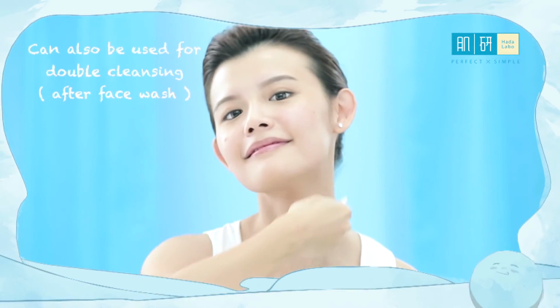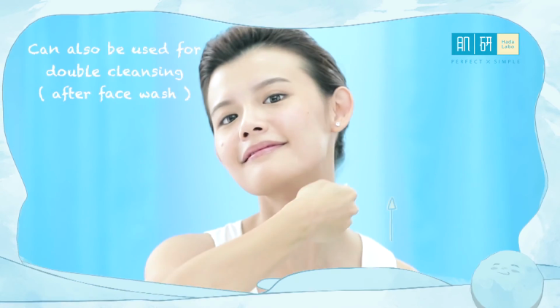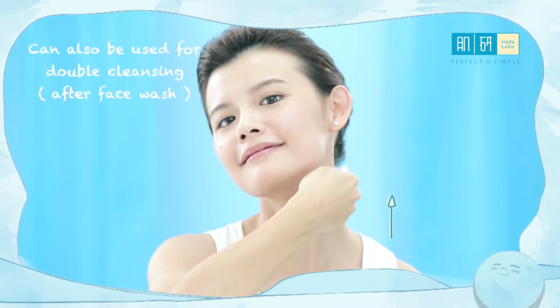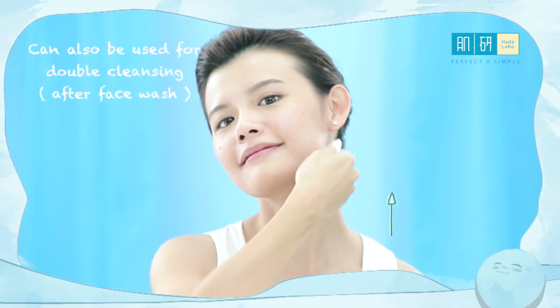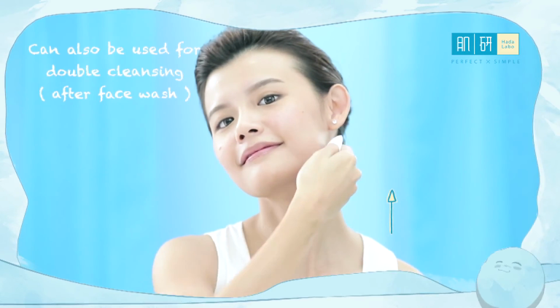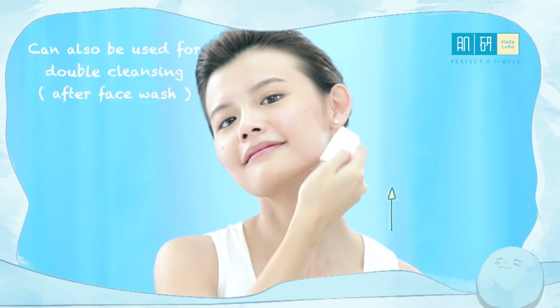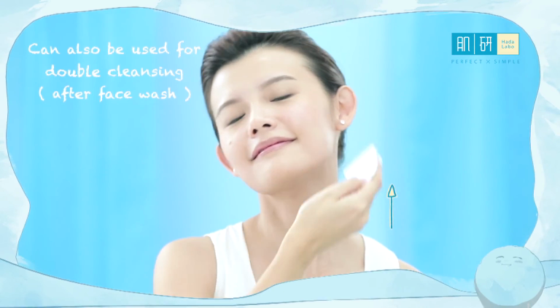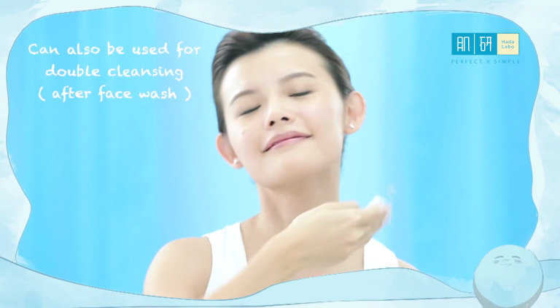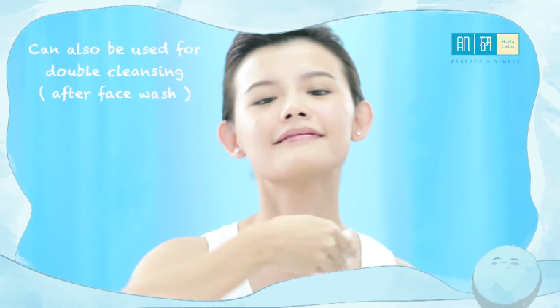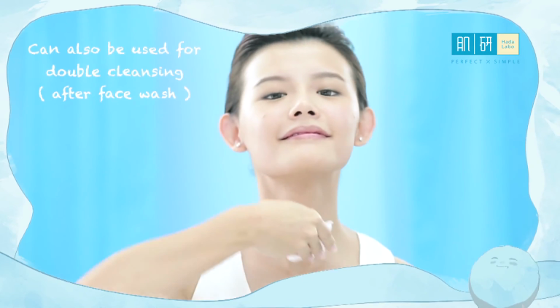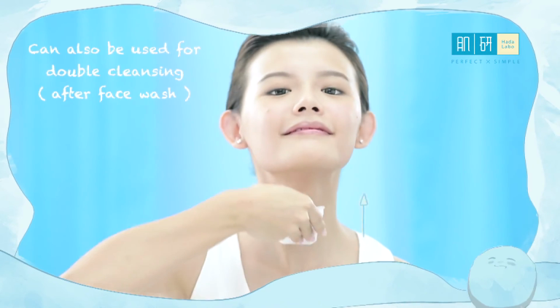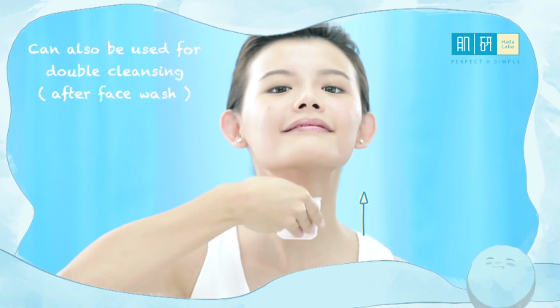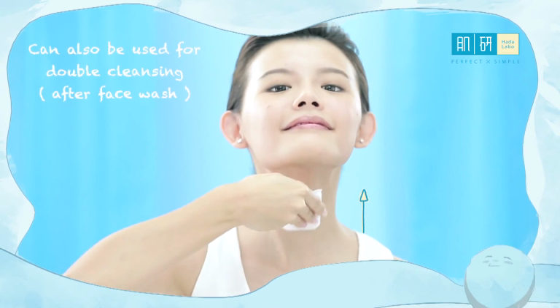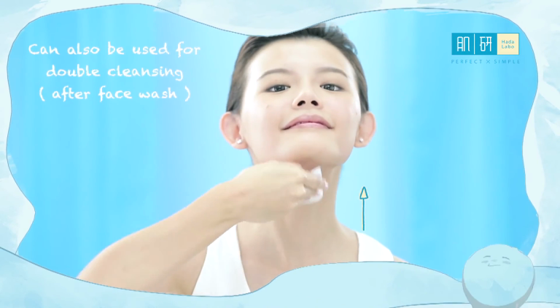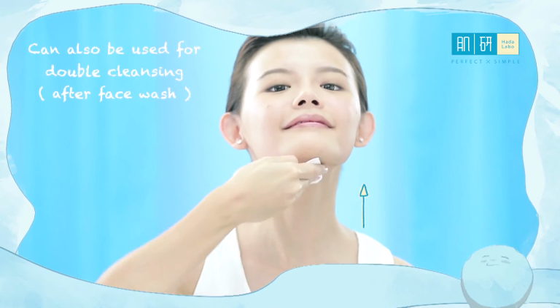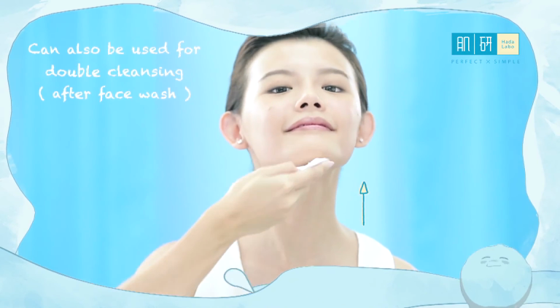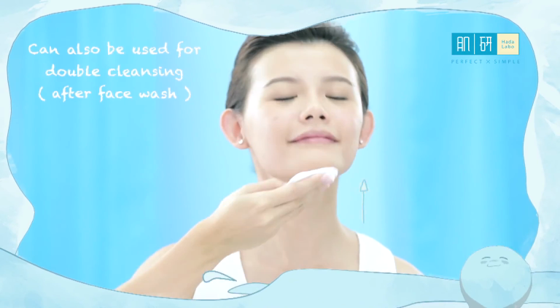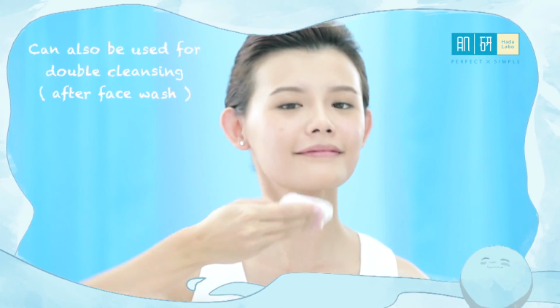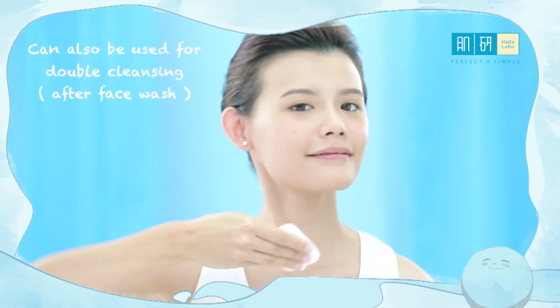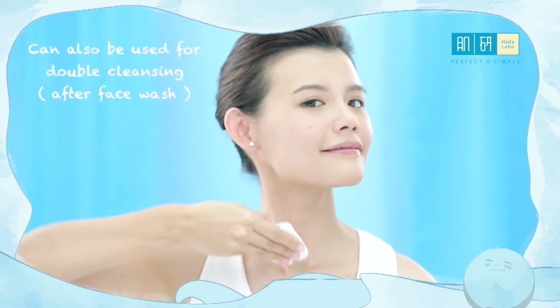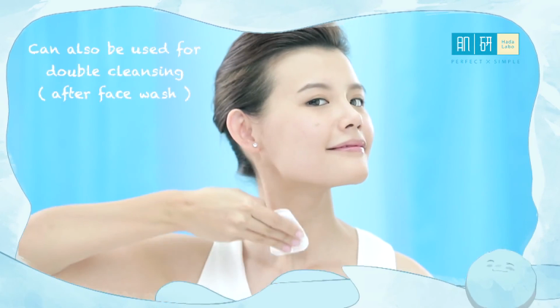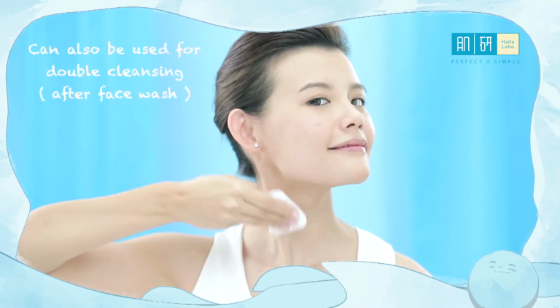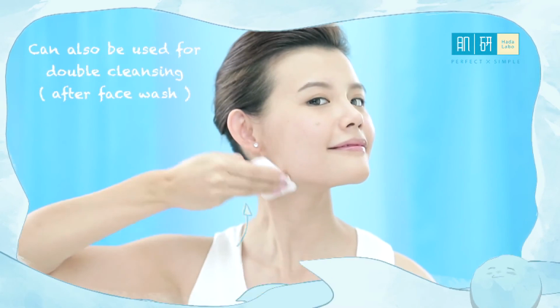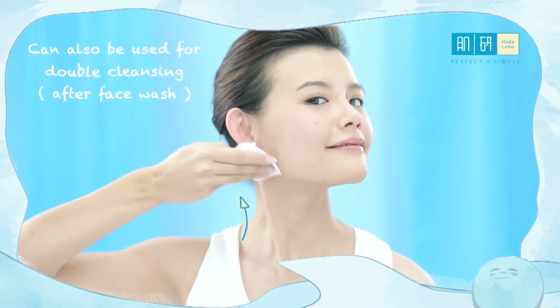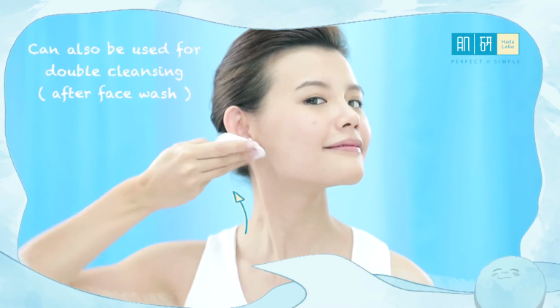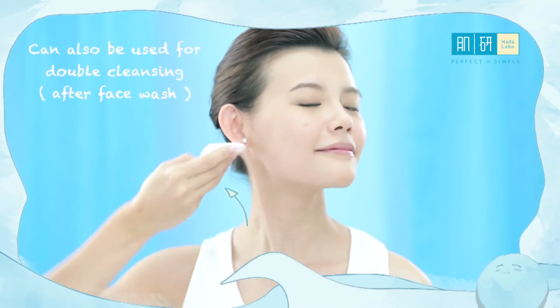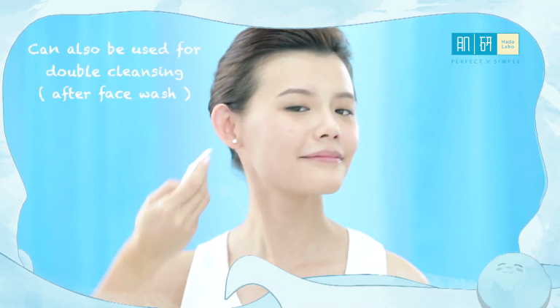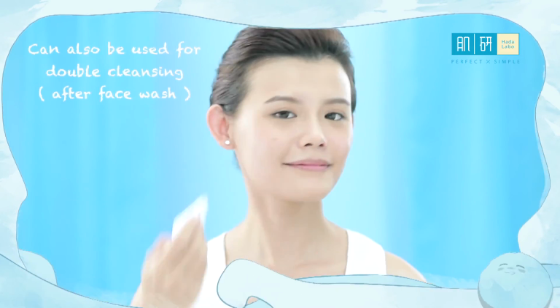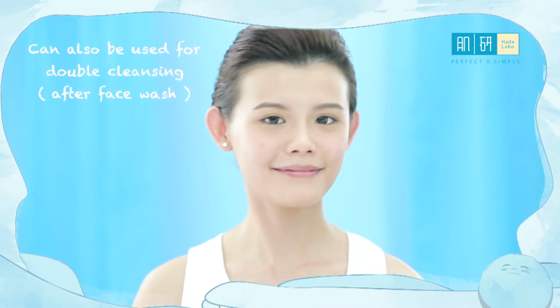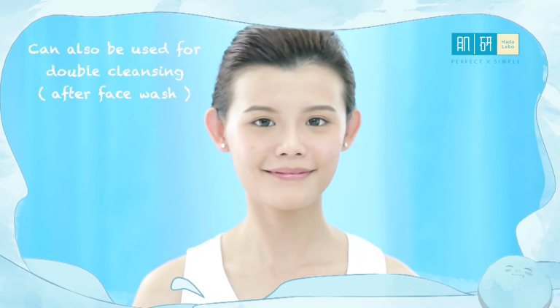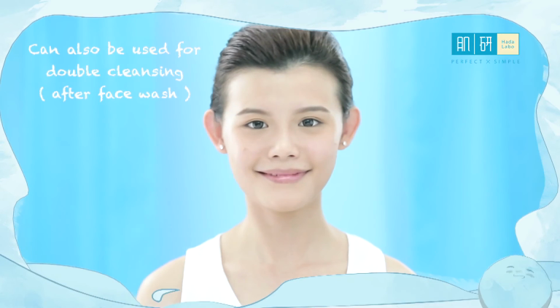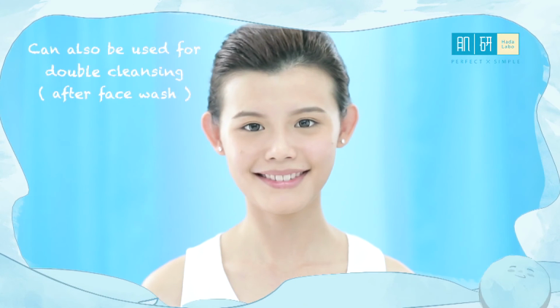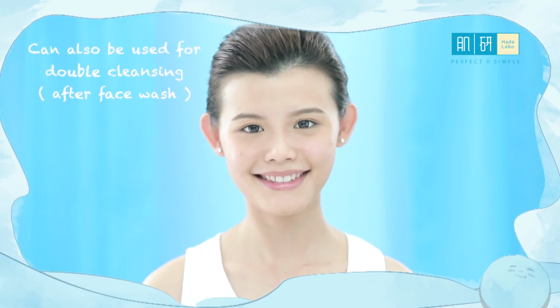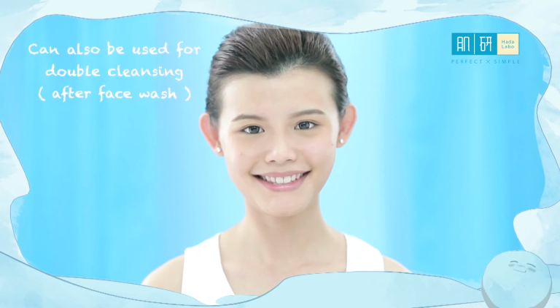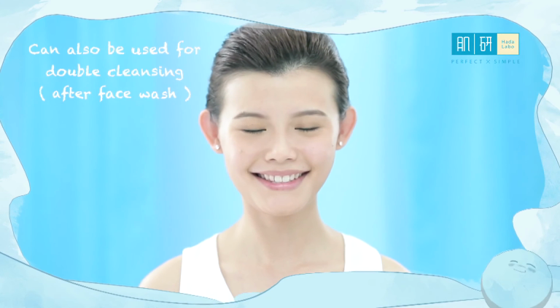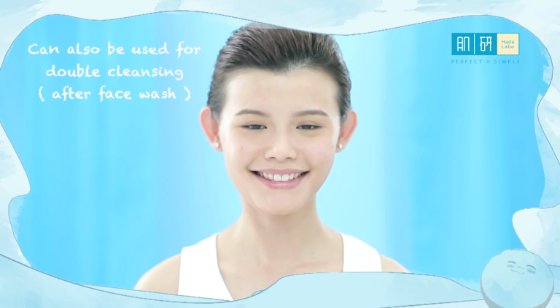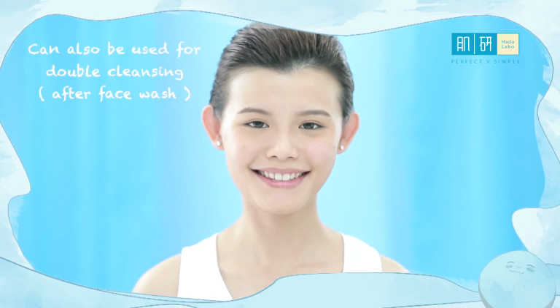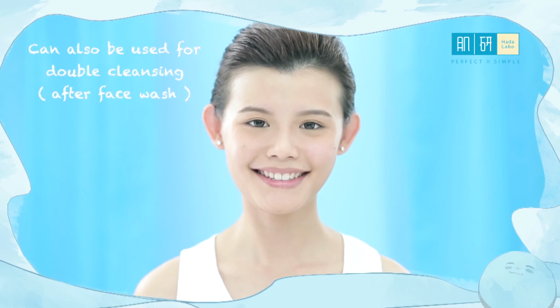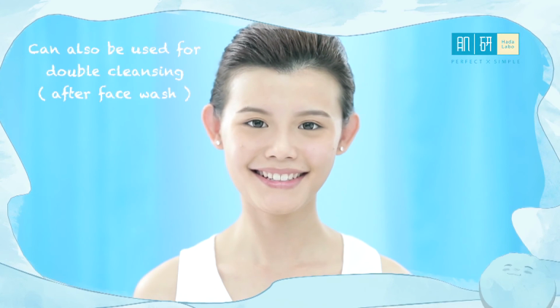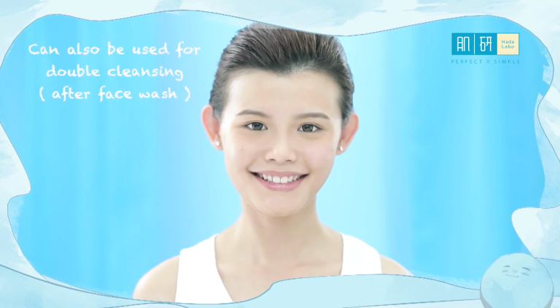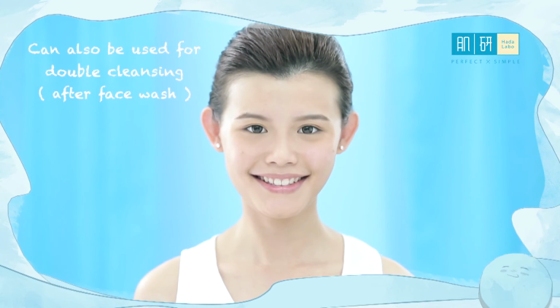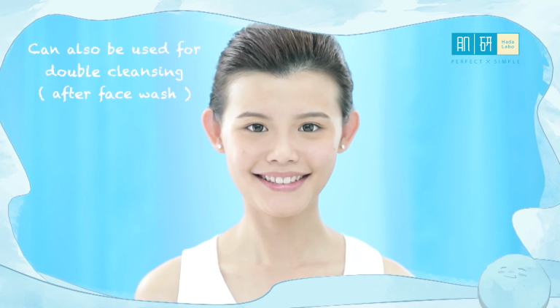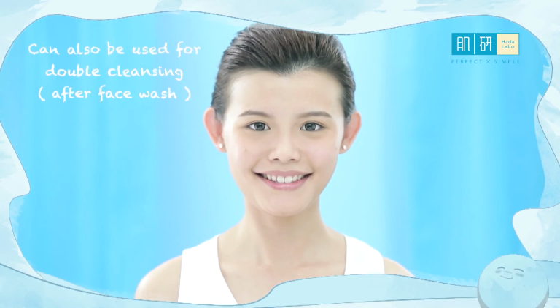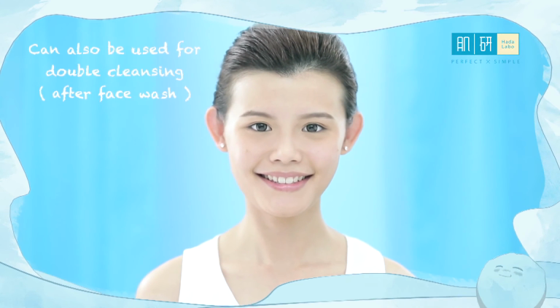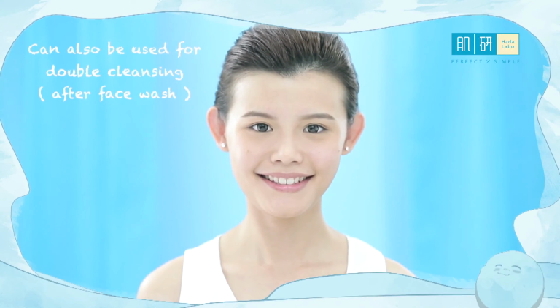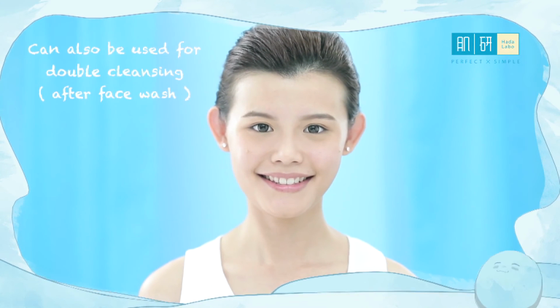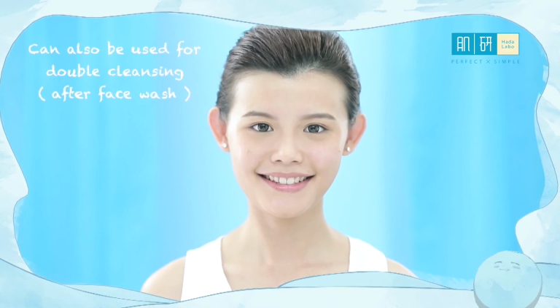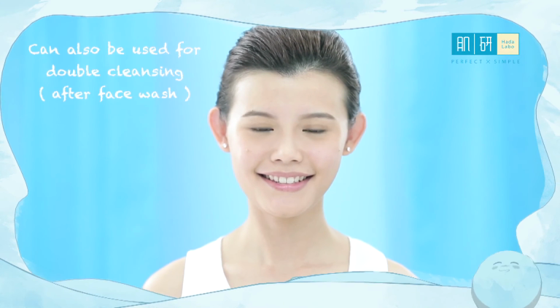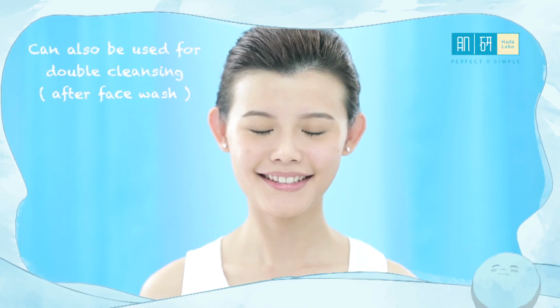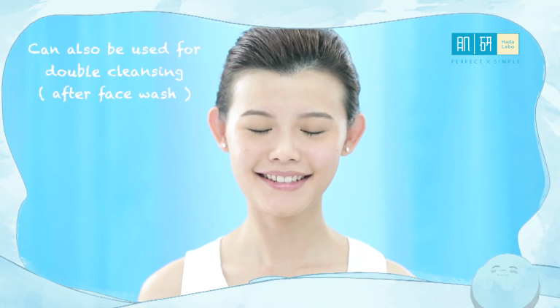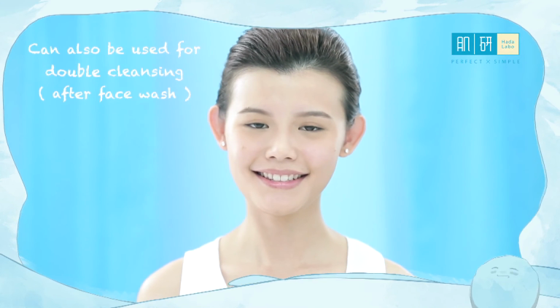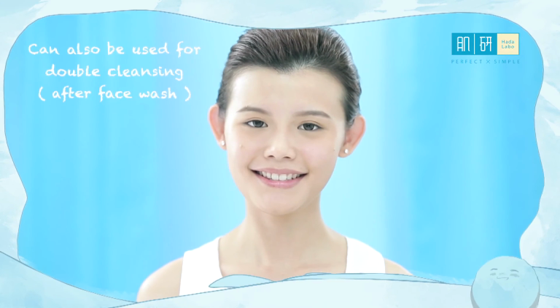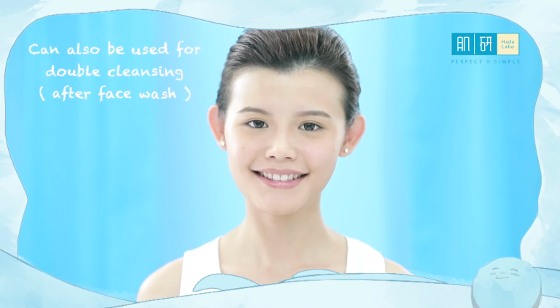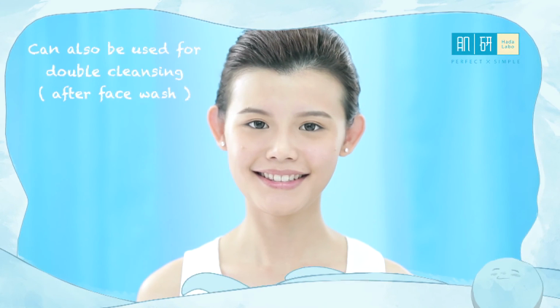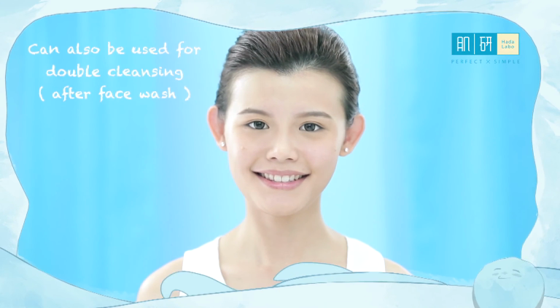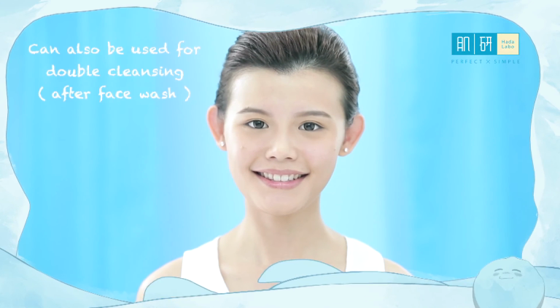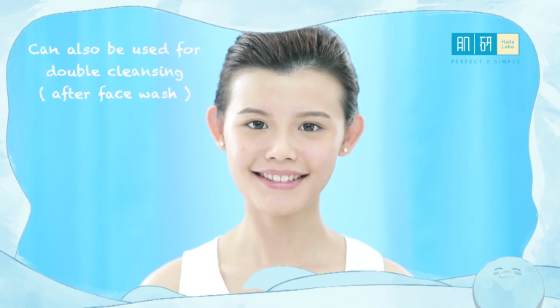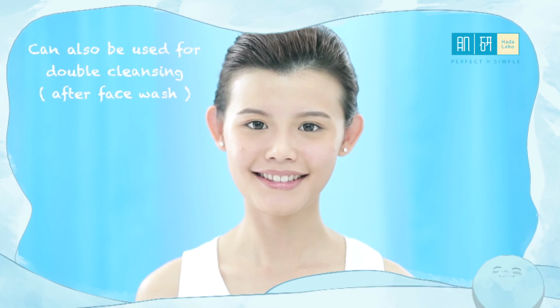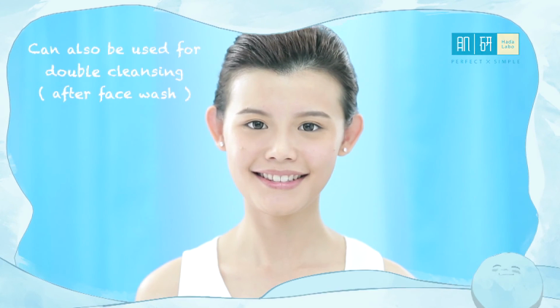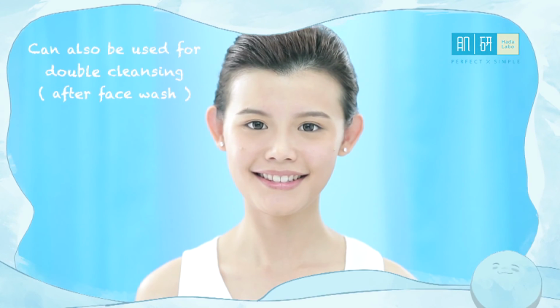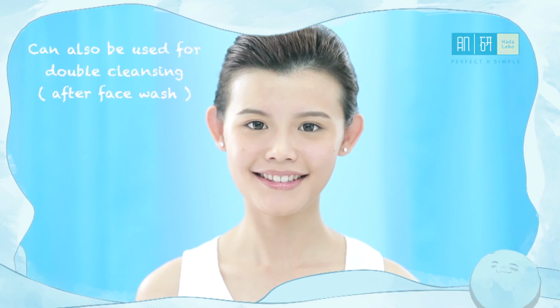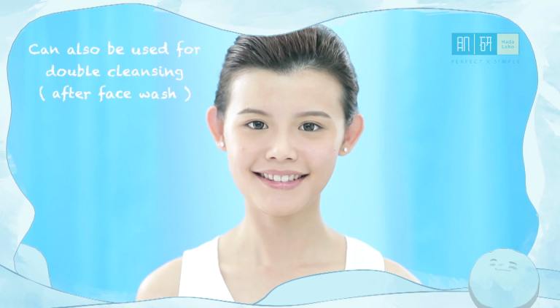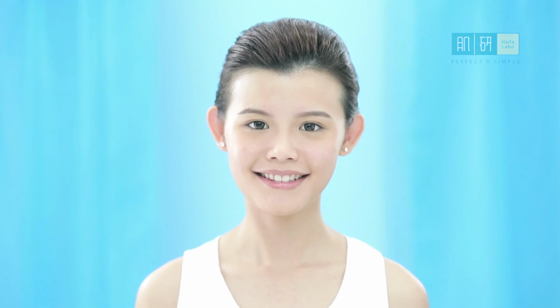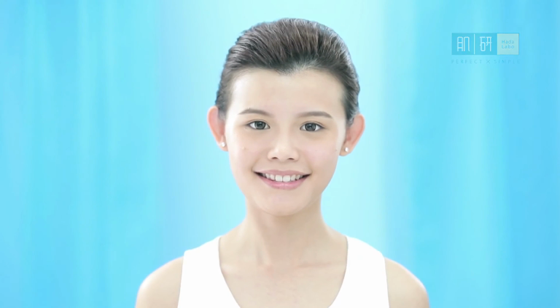Step 3: Follow up with the petting method we have learned just now. So instead of buying two products, Hada Labo lotion alone is enough.